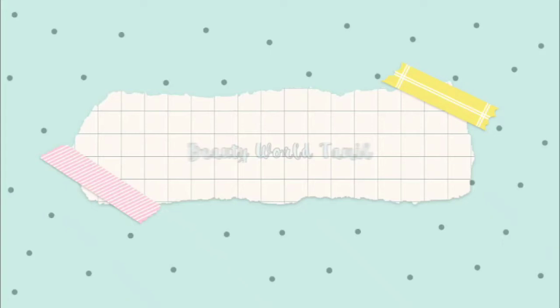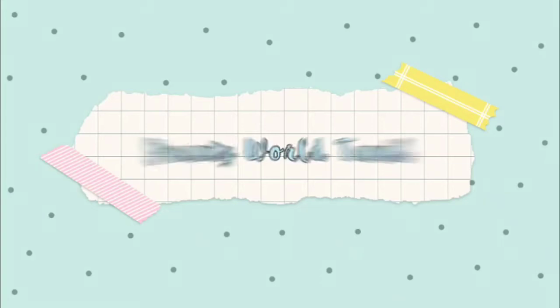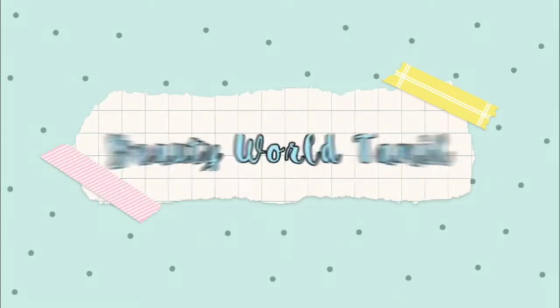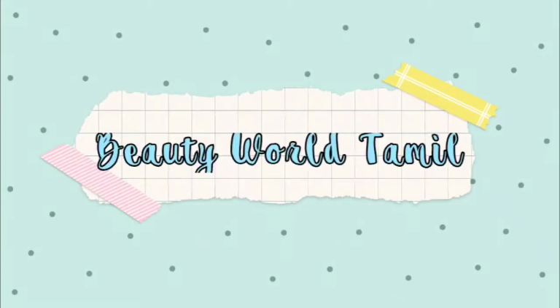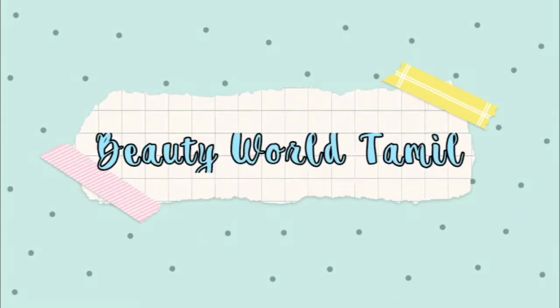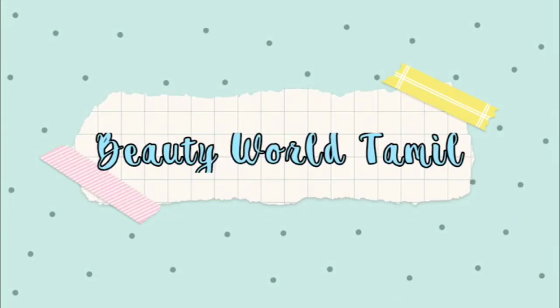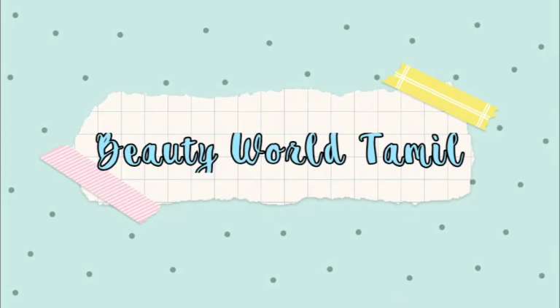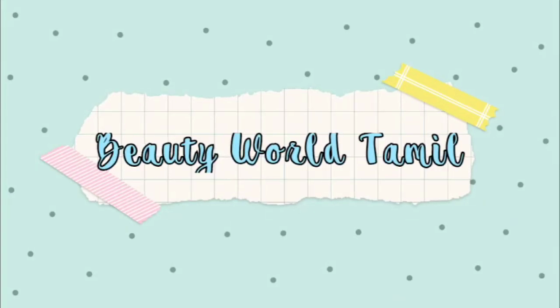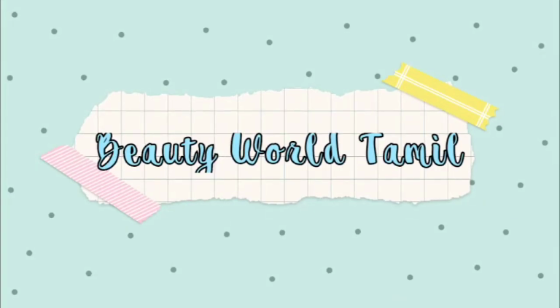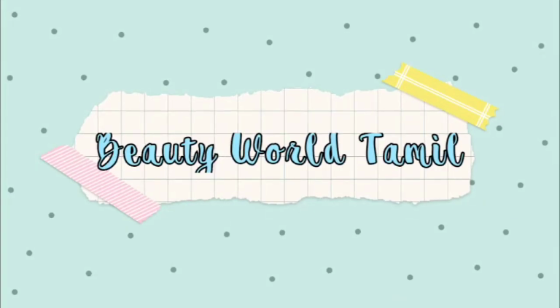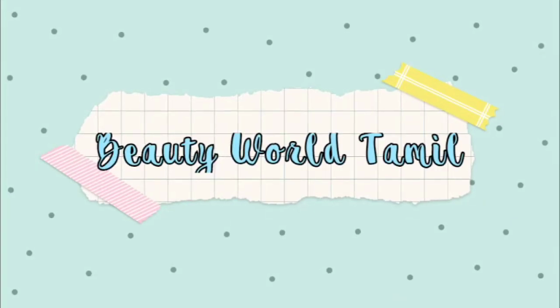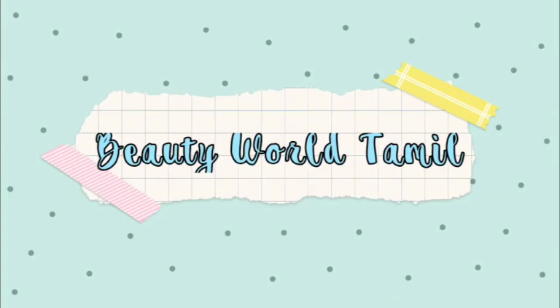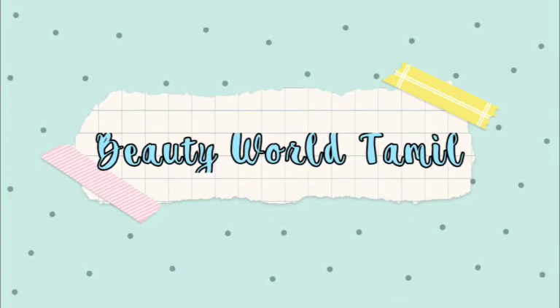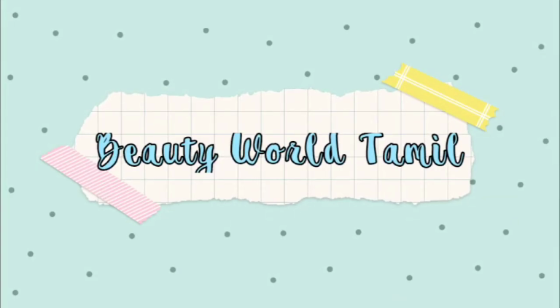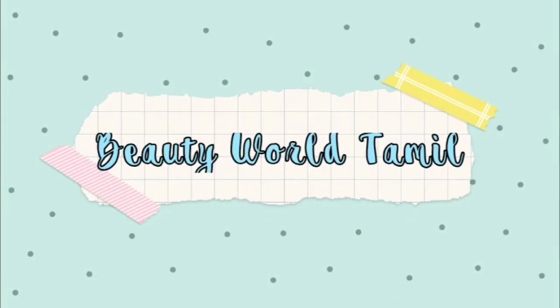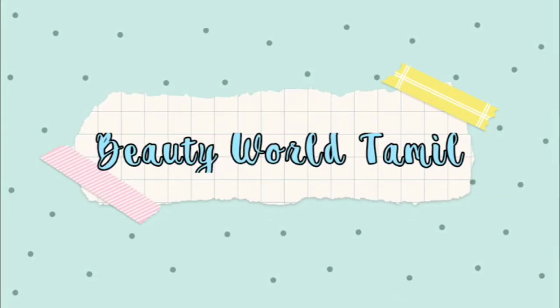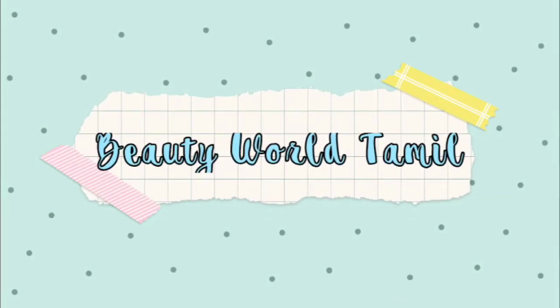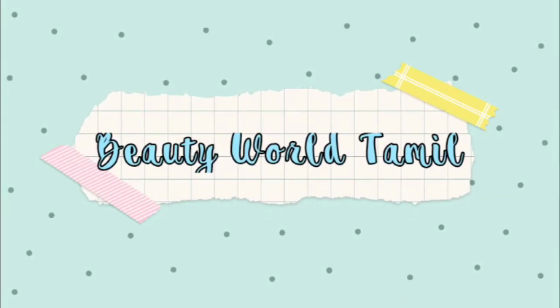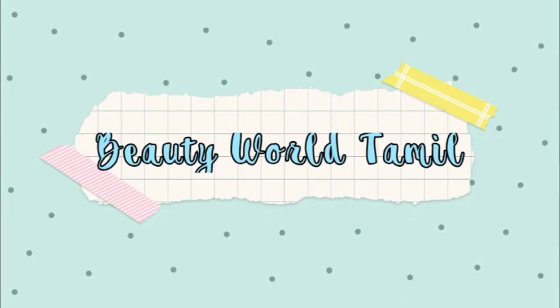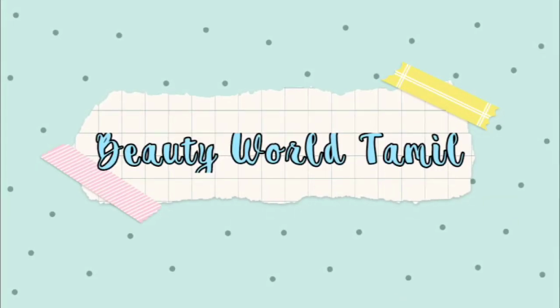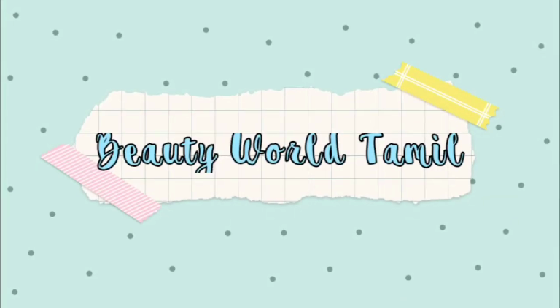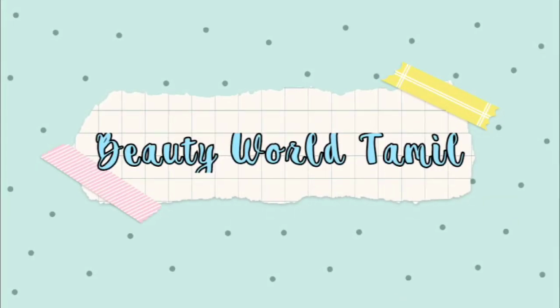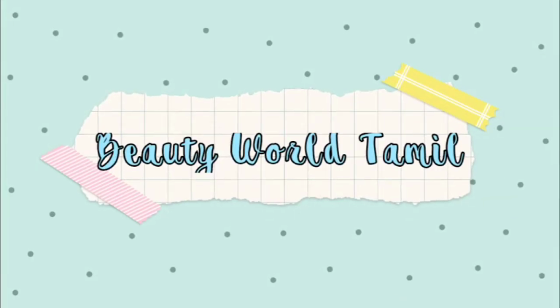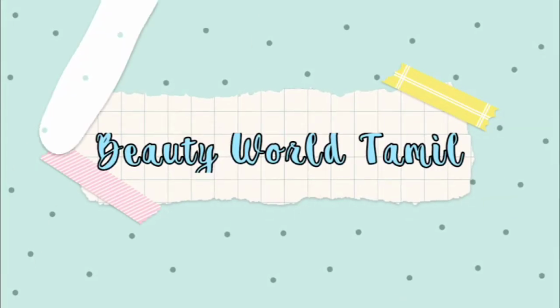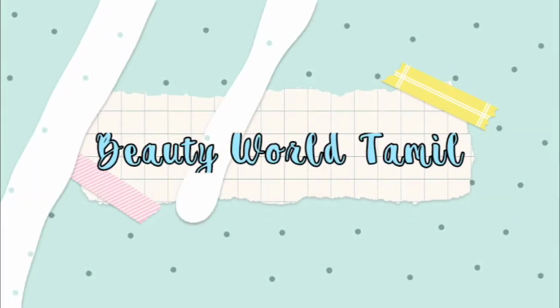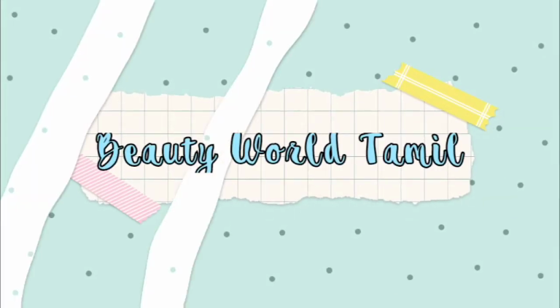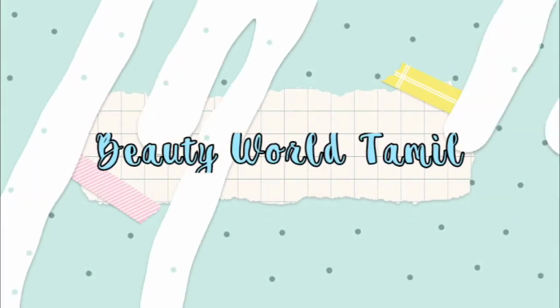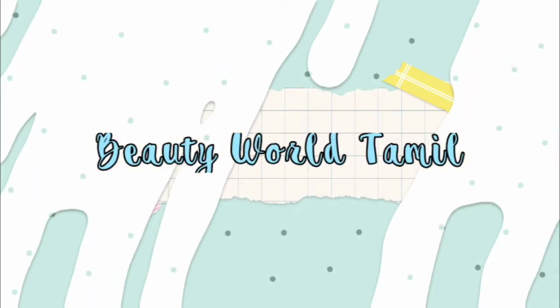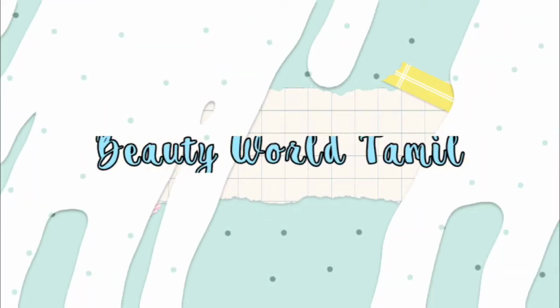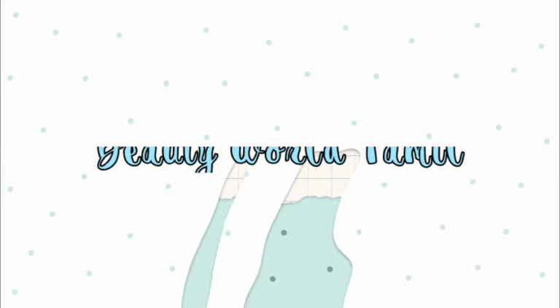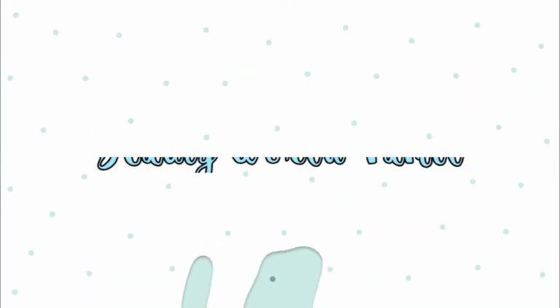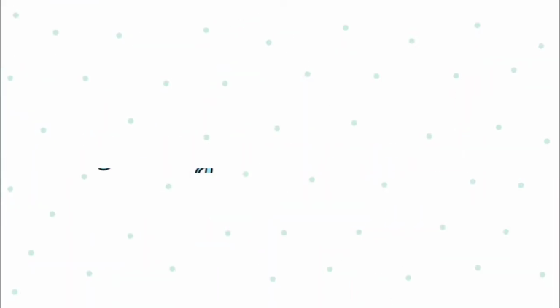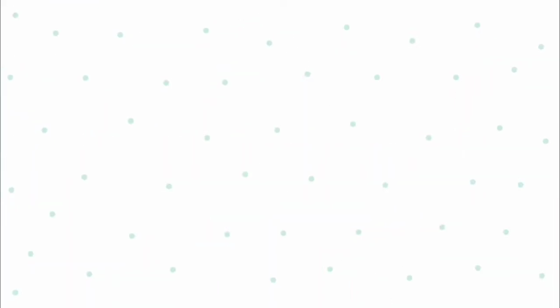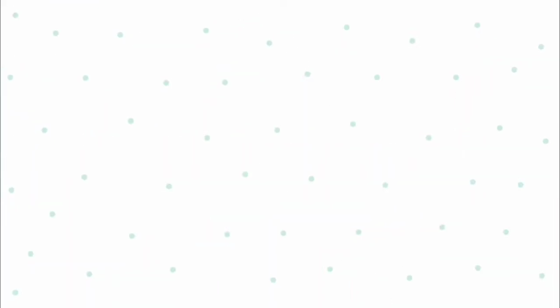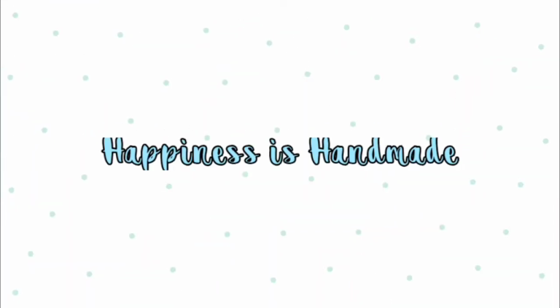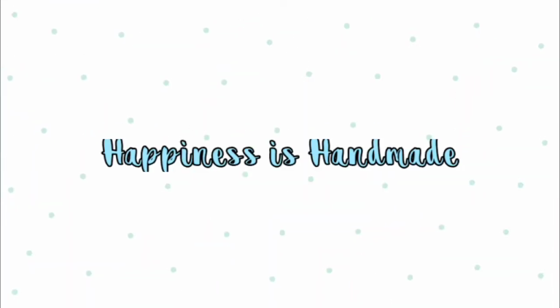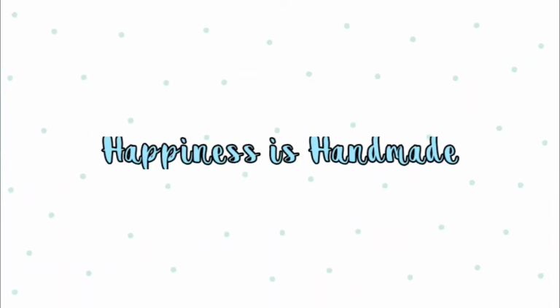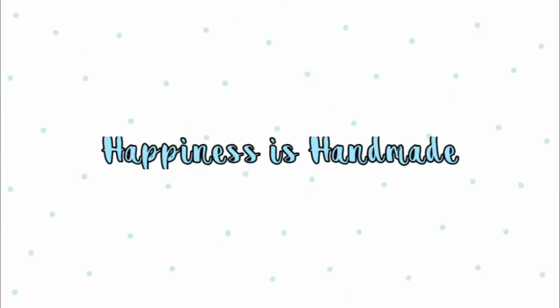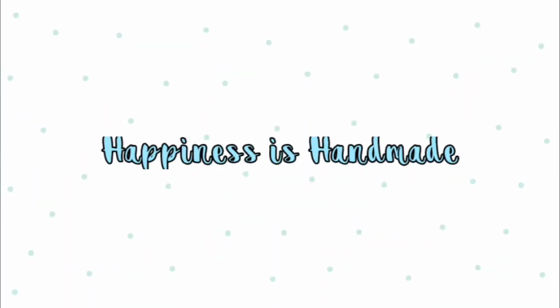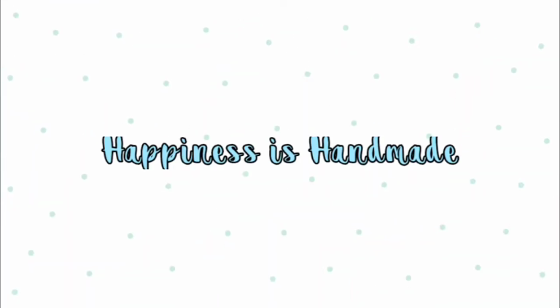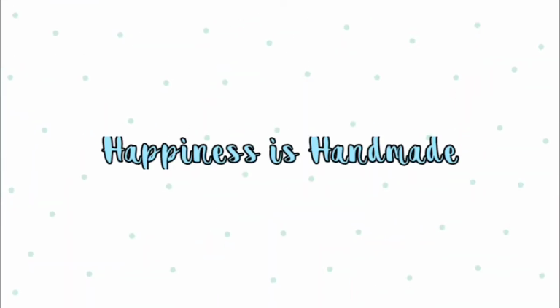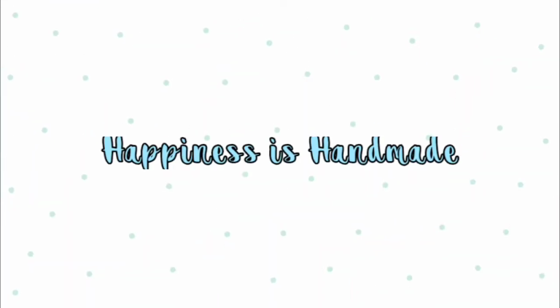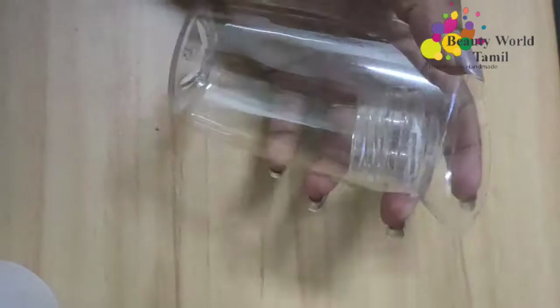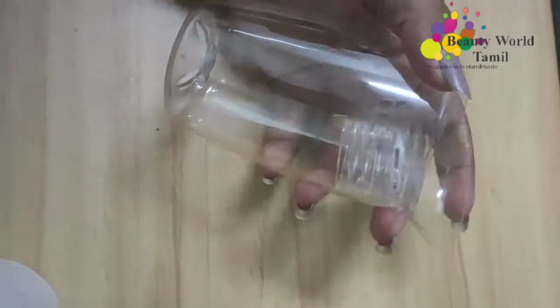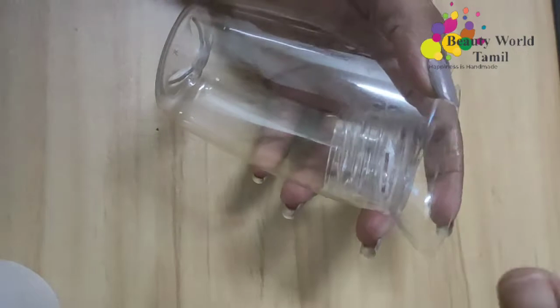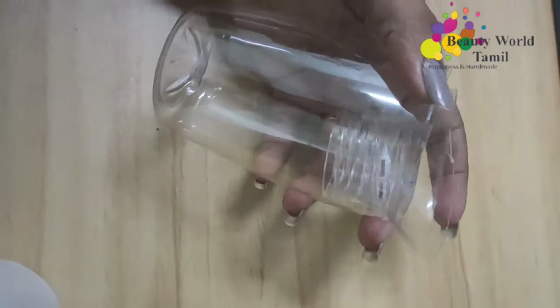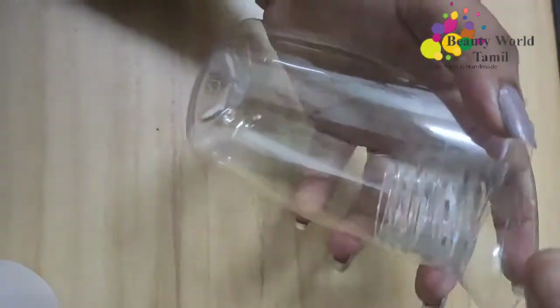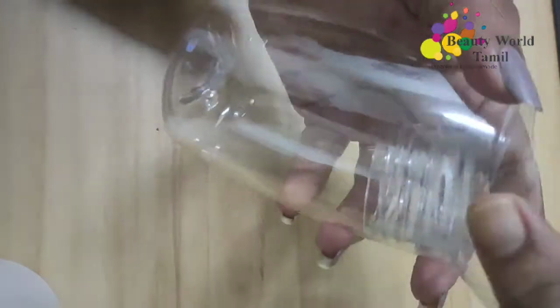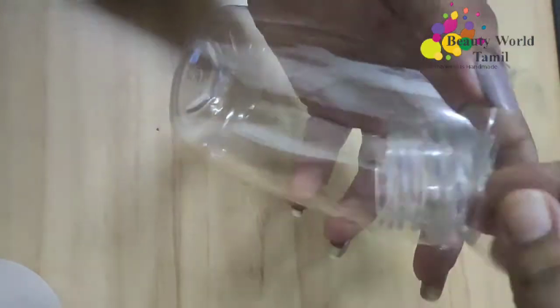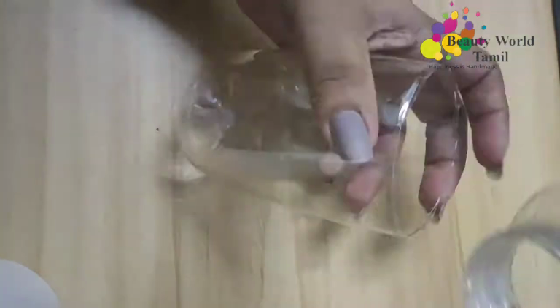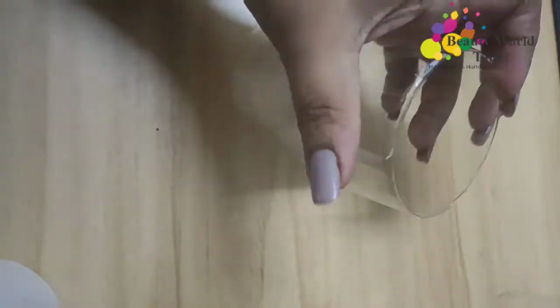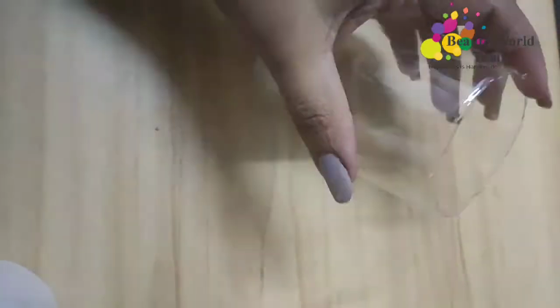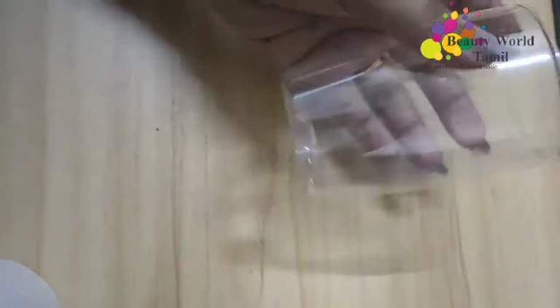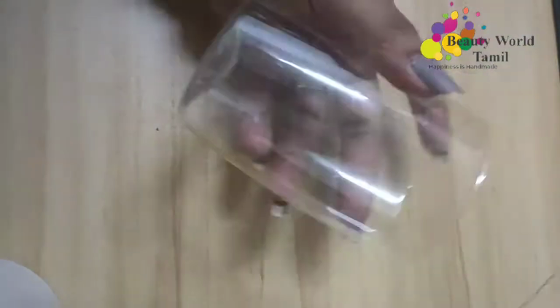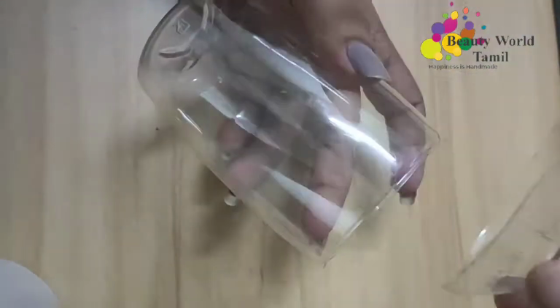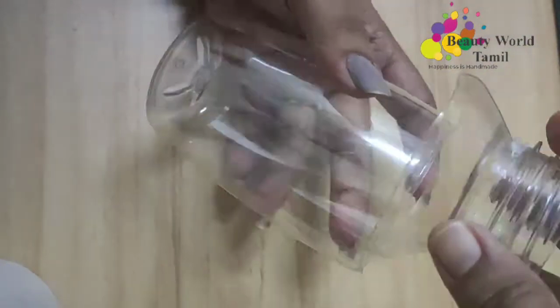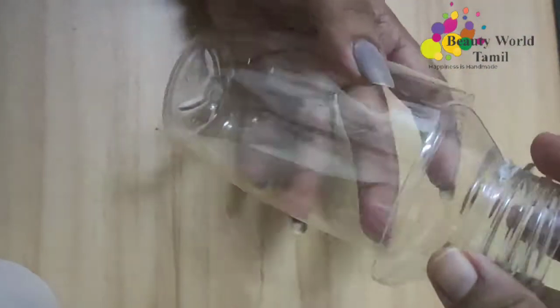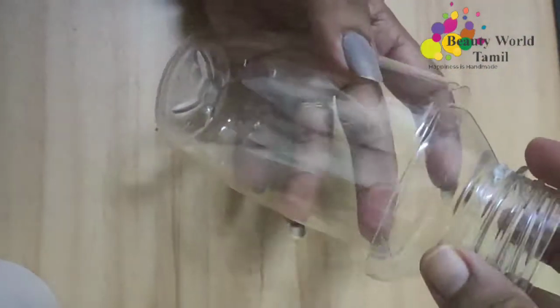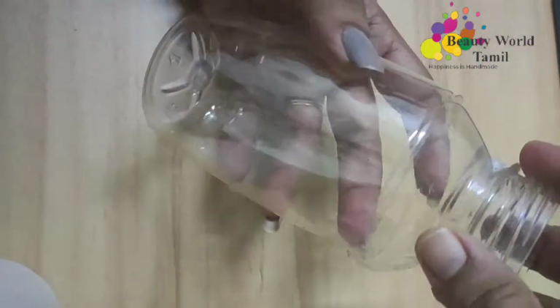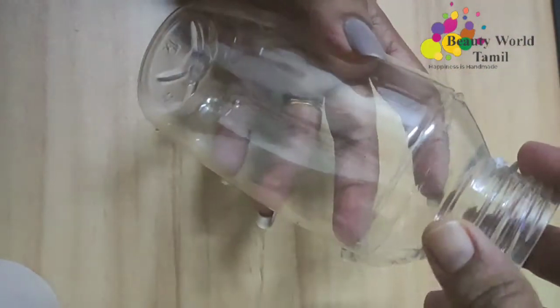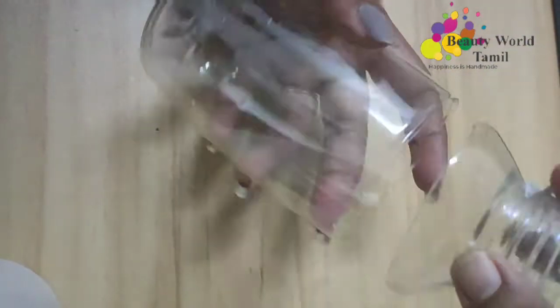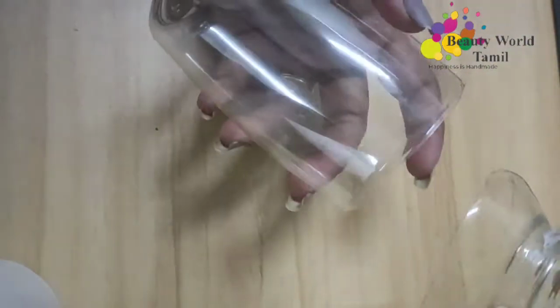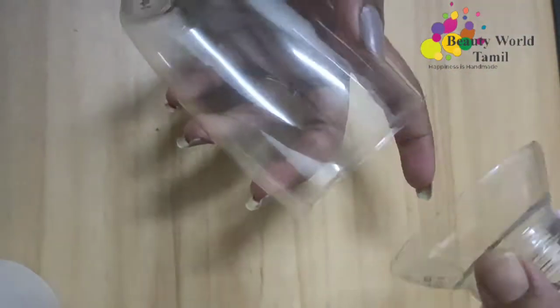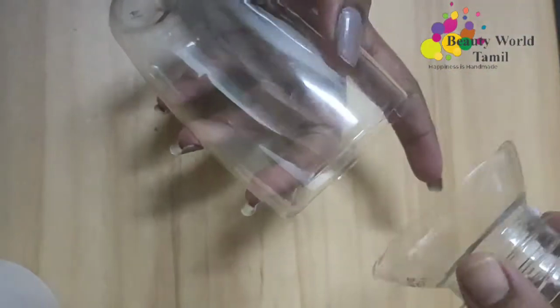Hello and welcome back to our channel. We are going to show you how to make a bottle of plastic. I have a plastic bottle.